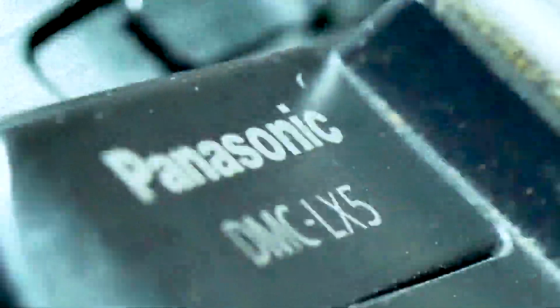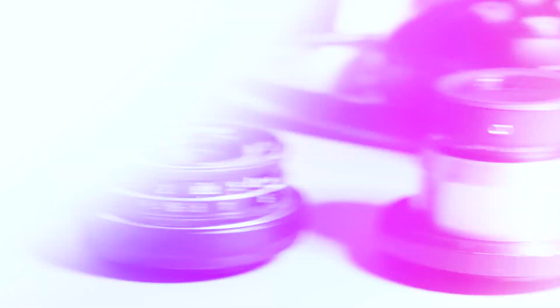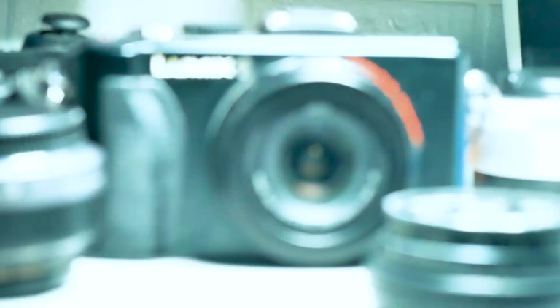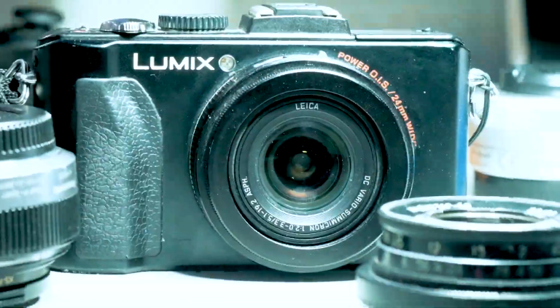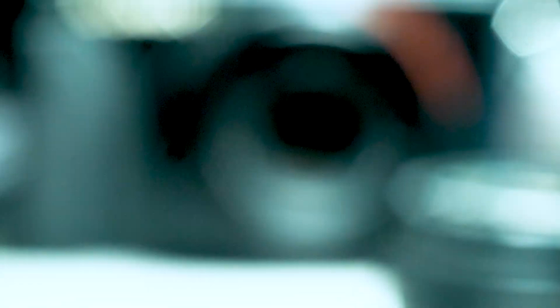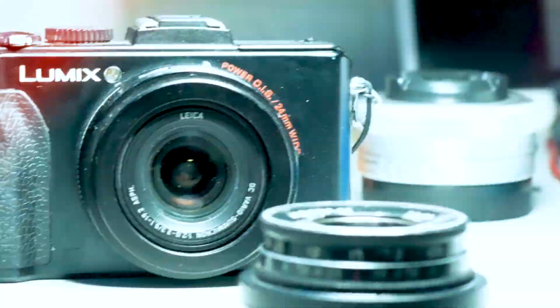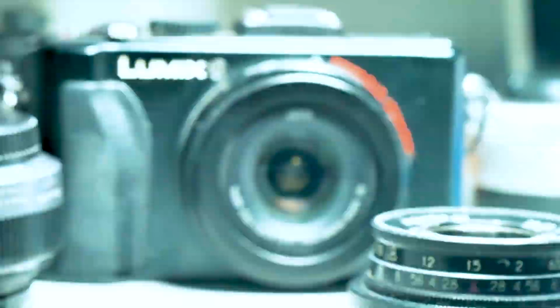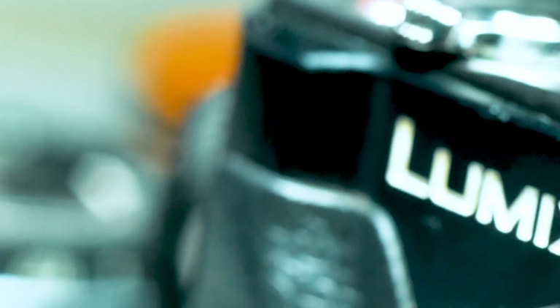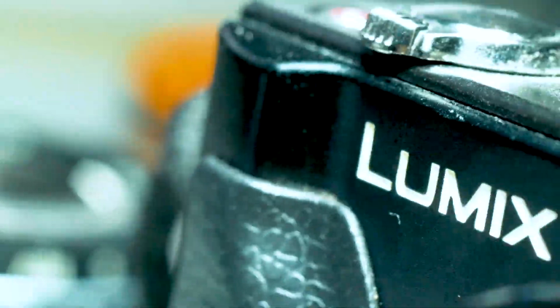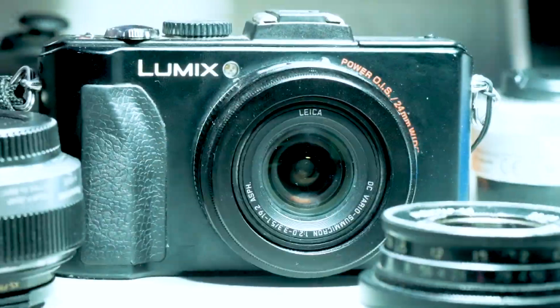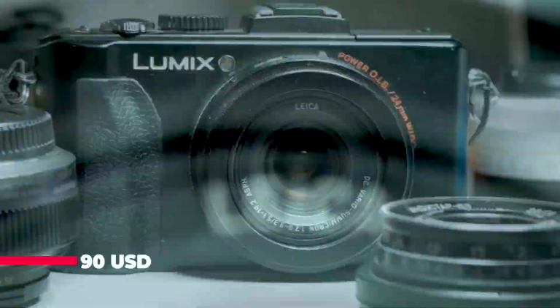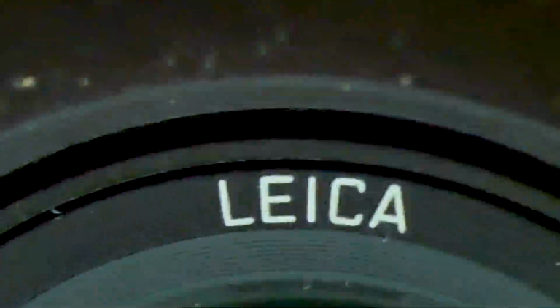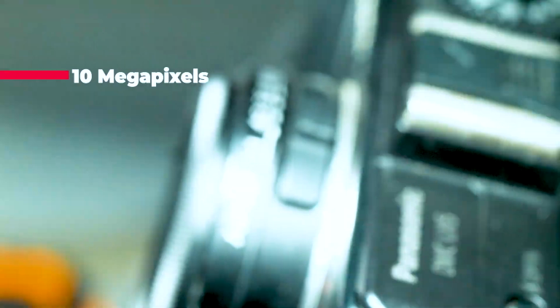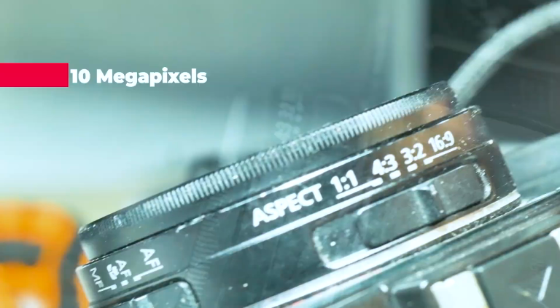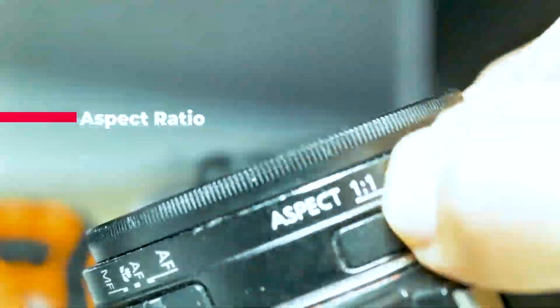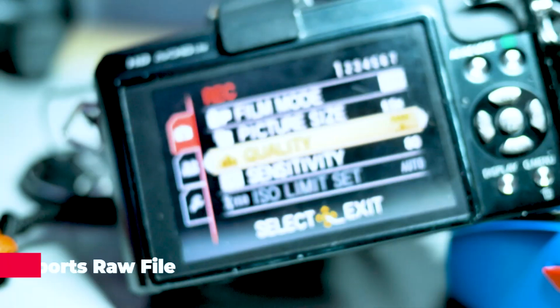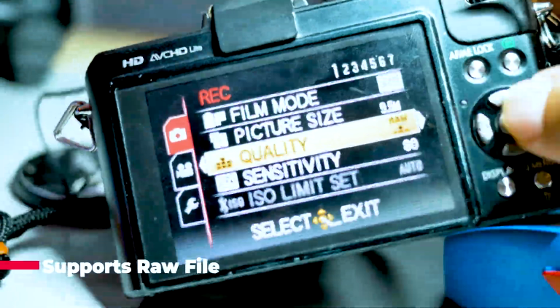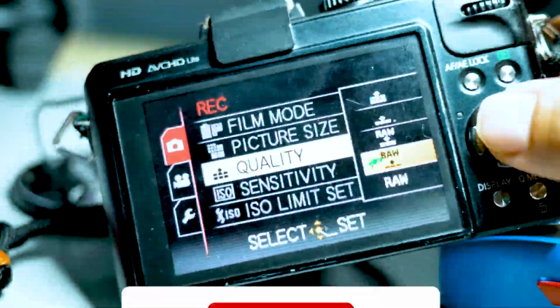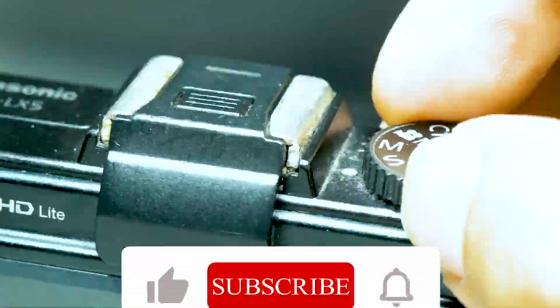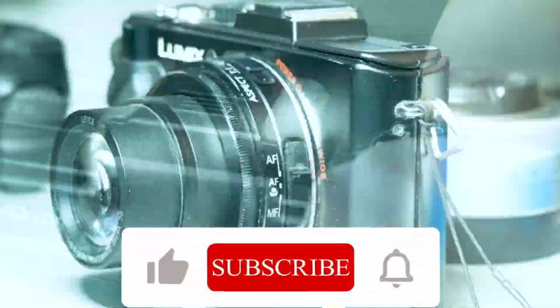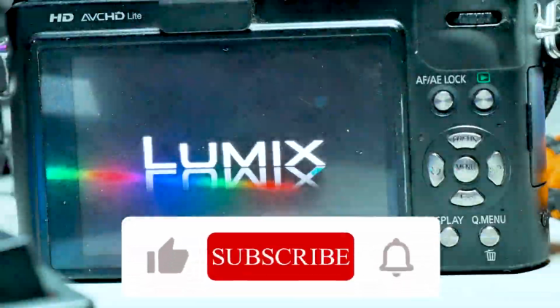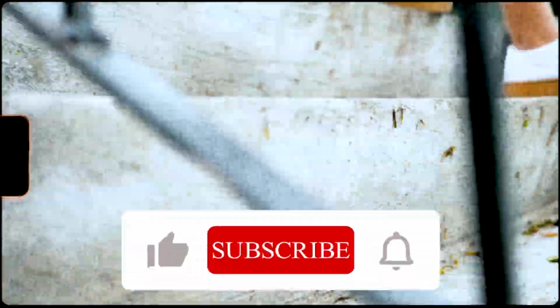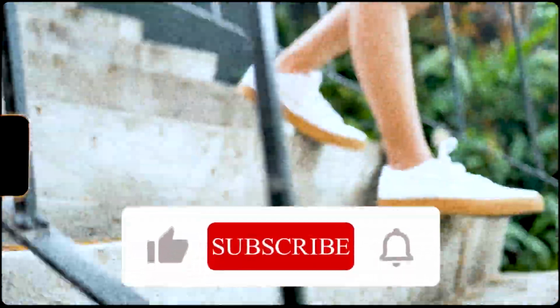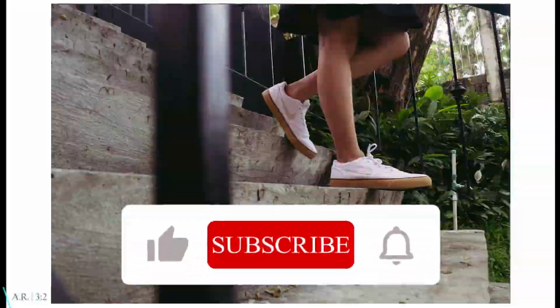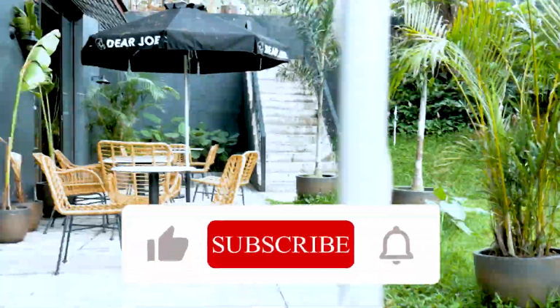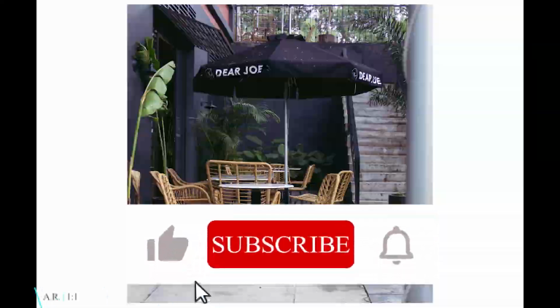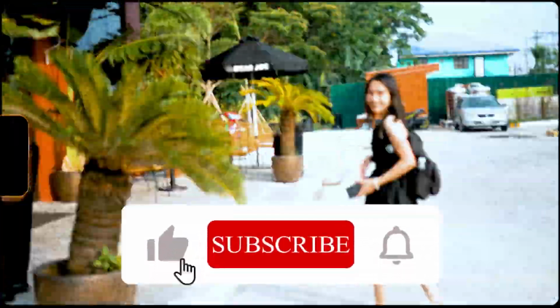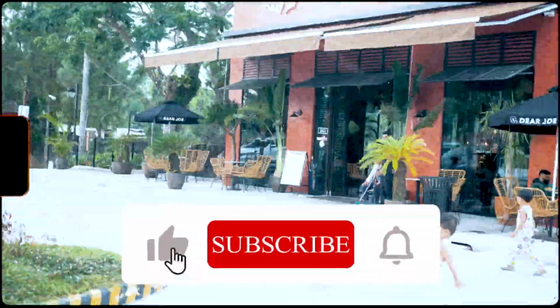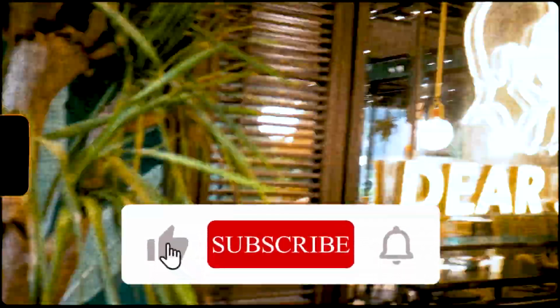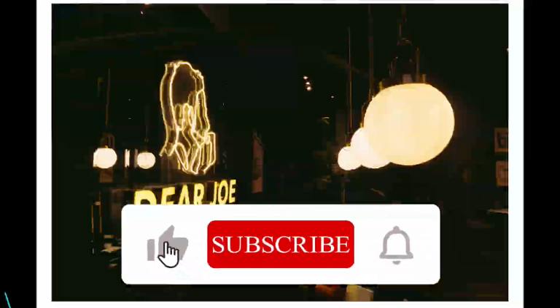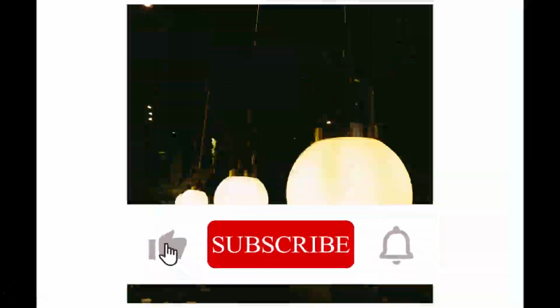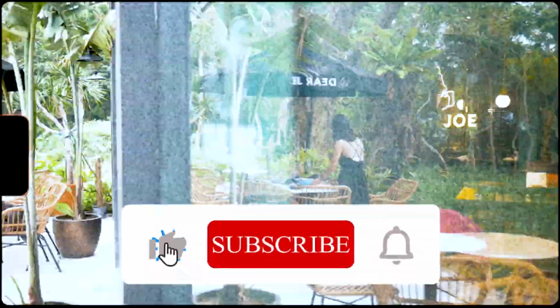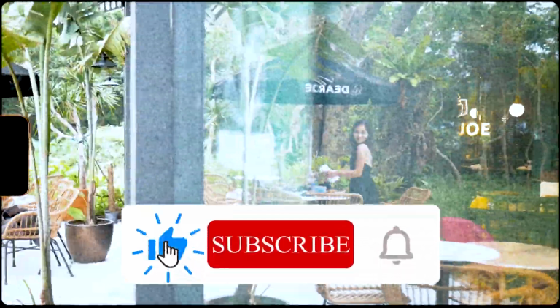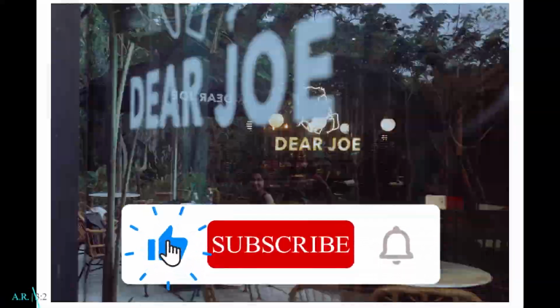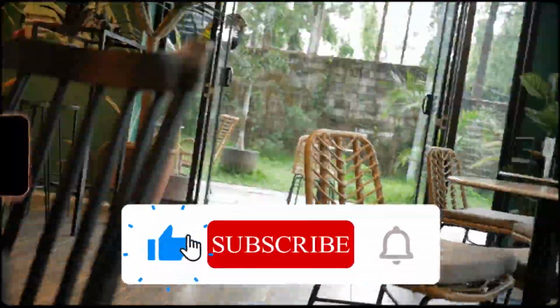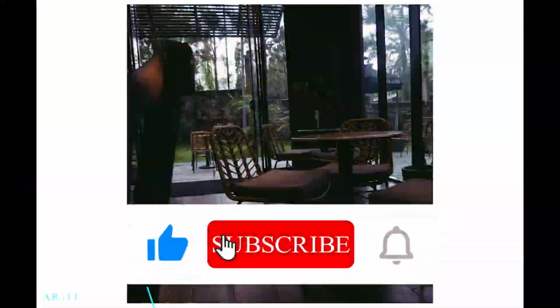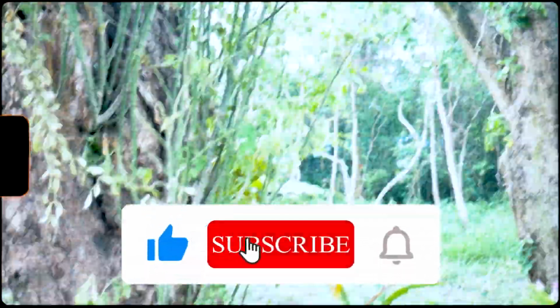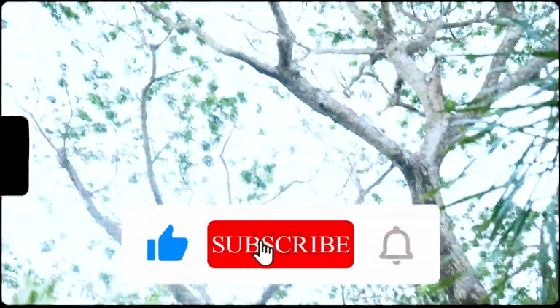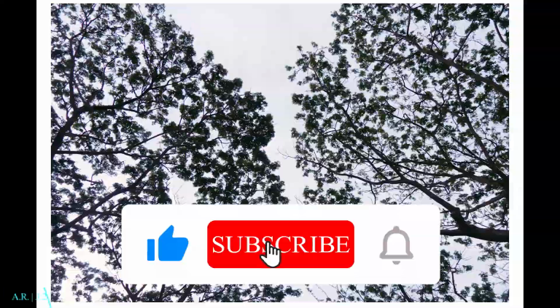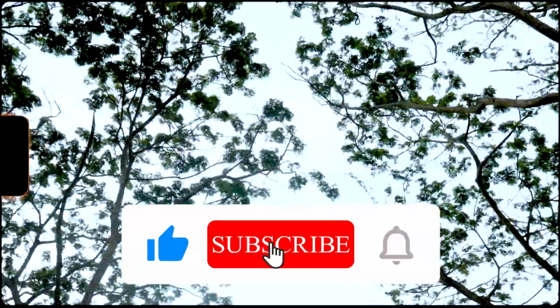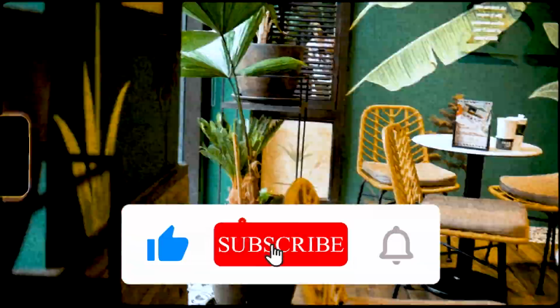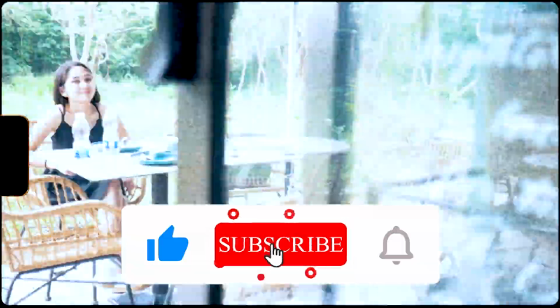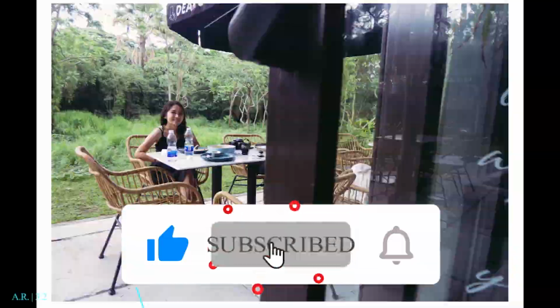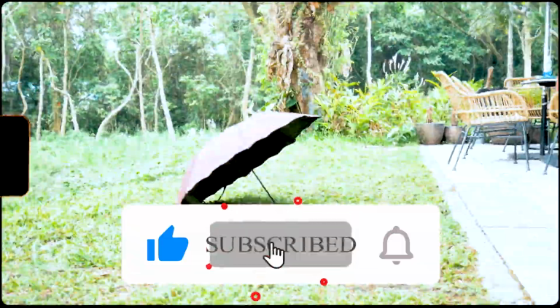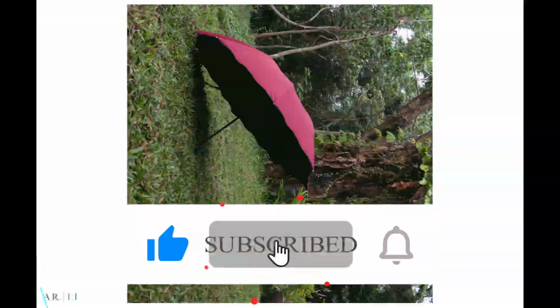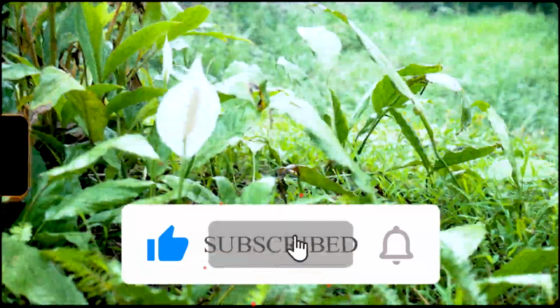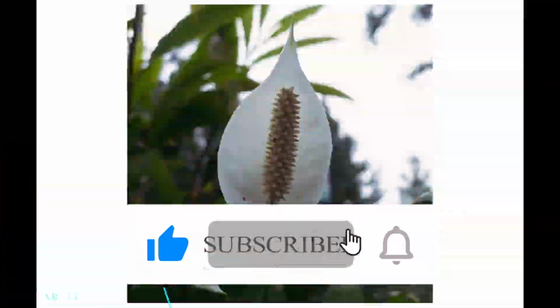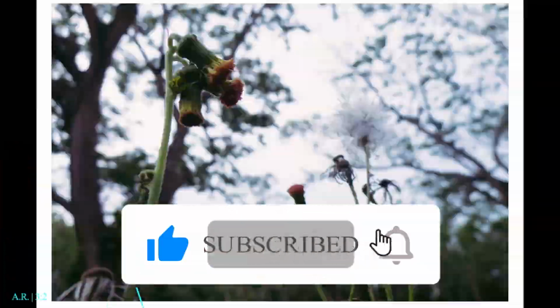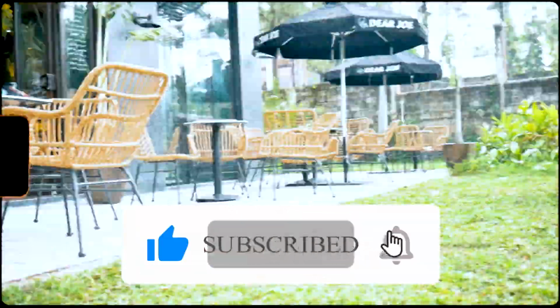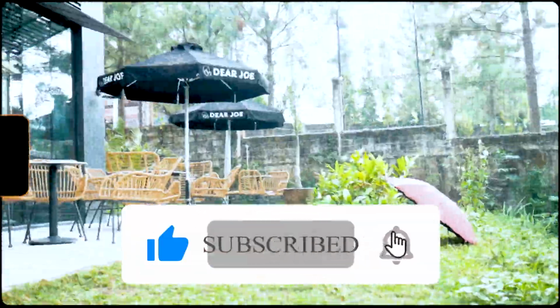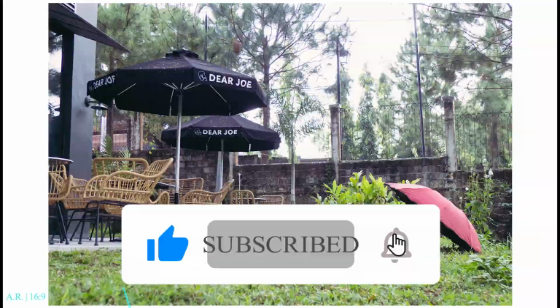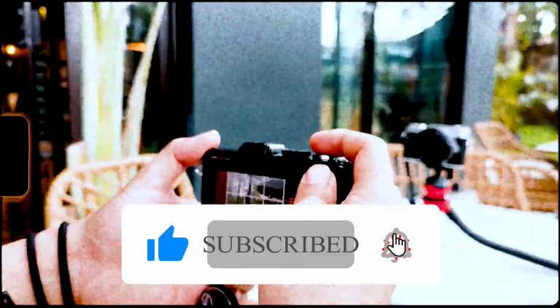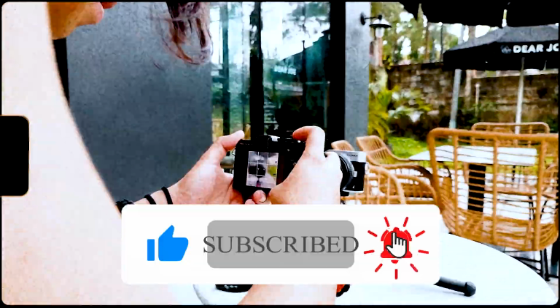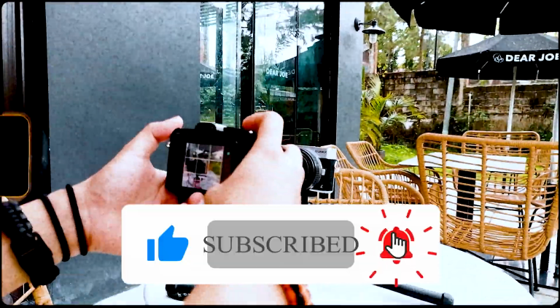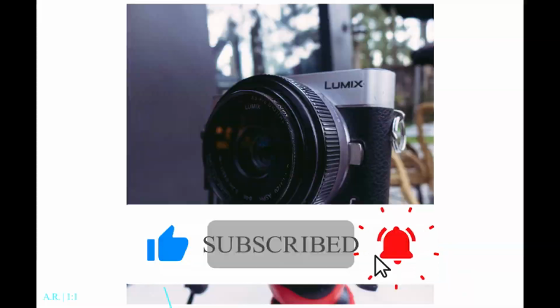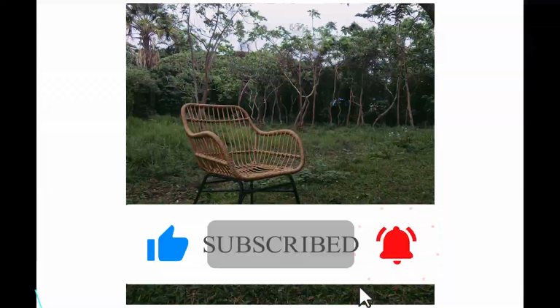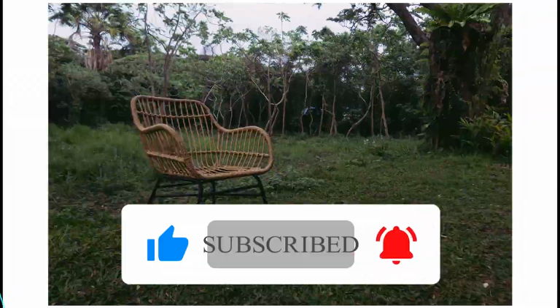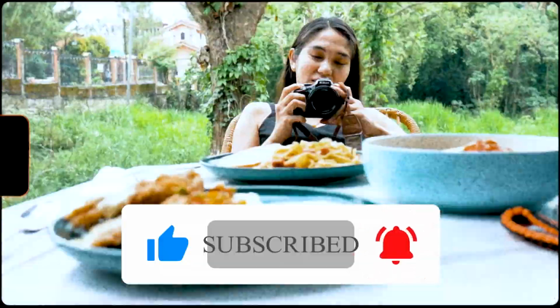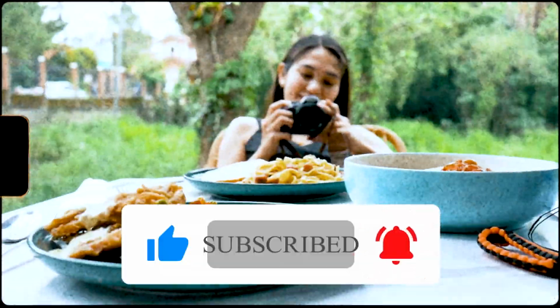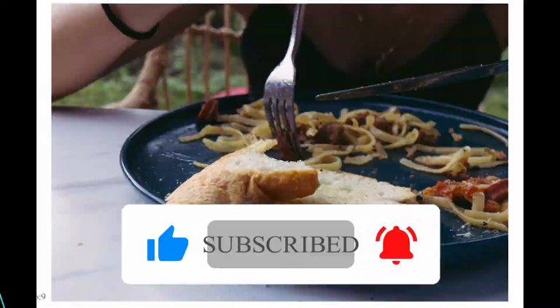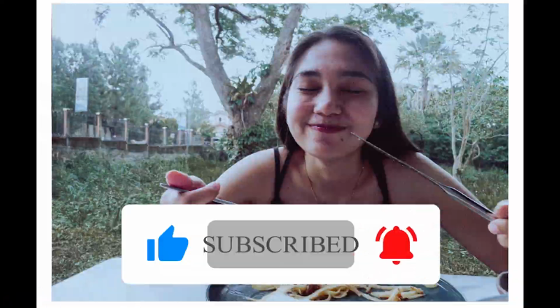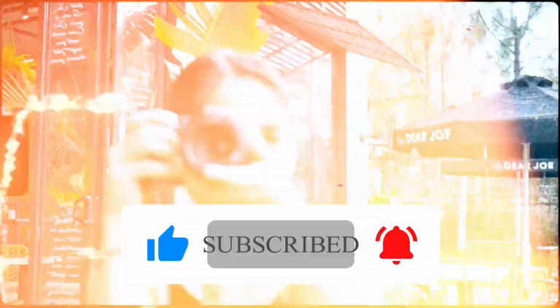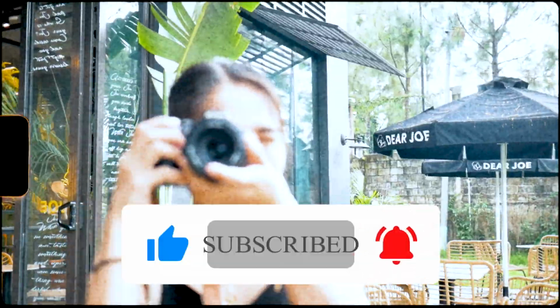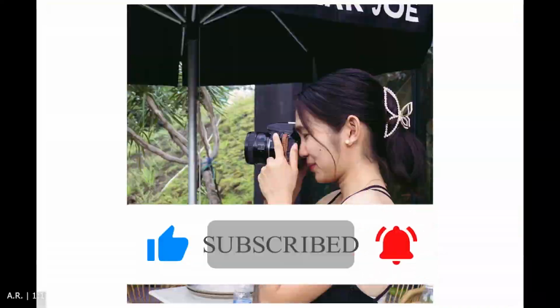That's all for today's video. Leave a like and subscribe, and see you again on our next photography session. Have a great day!